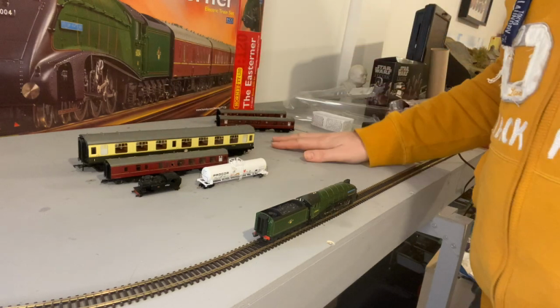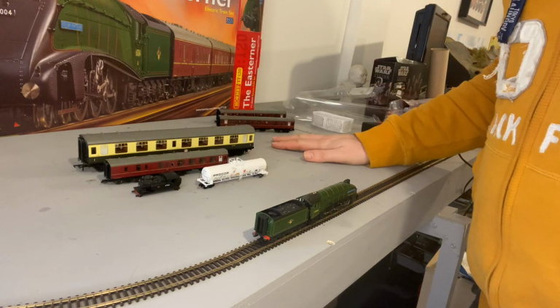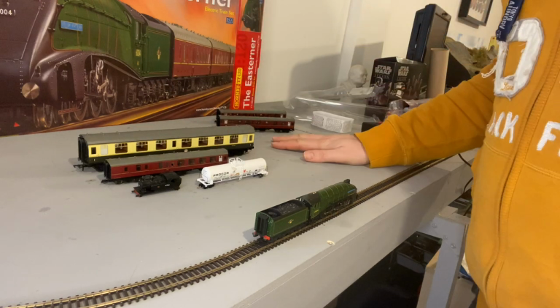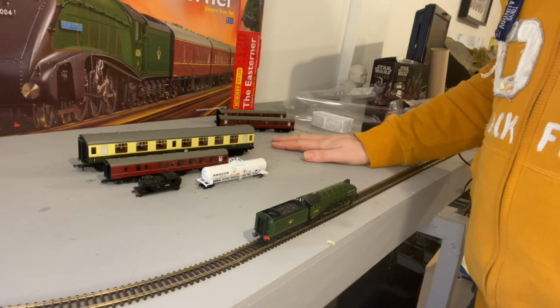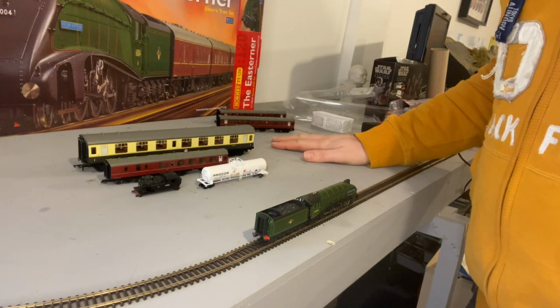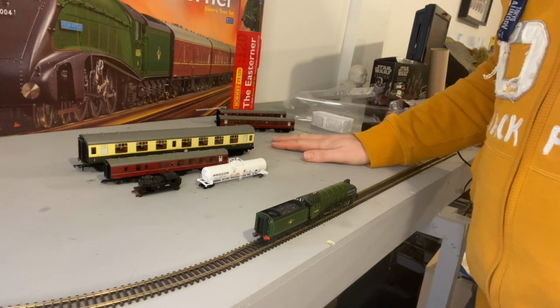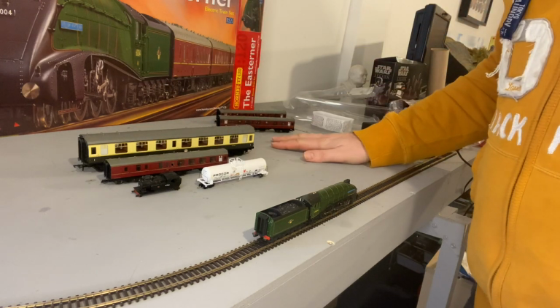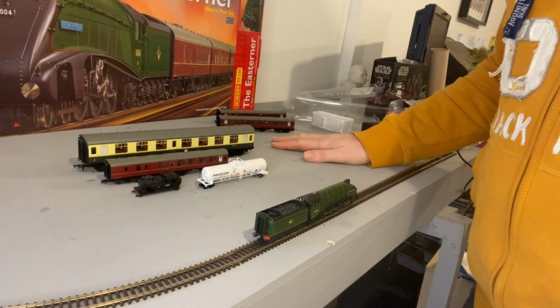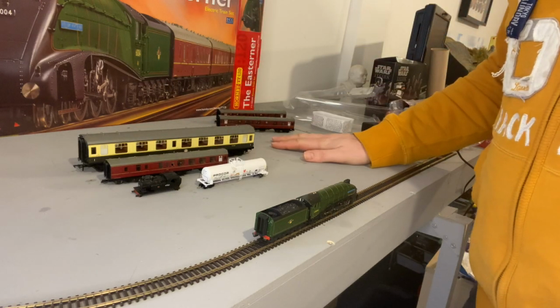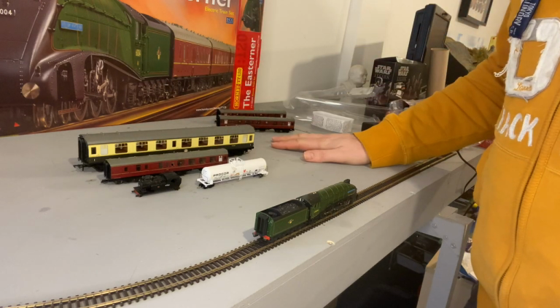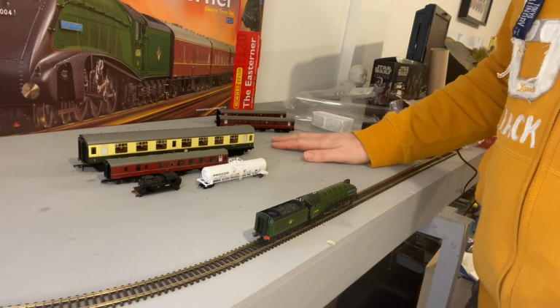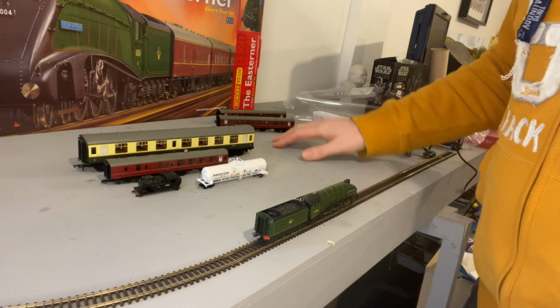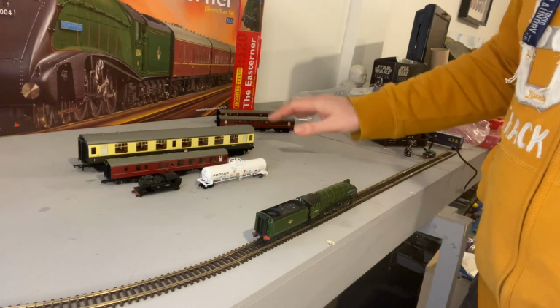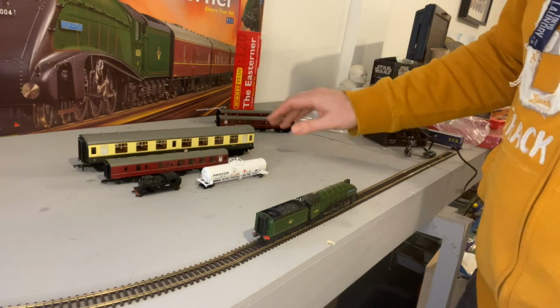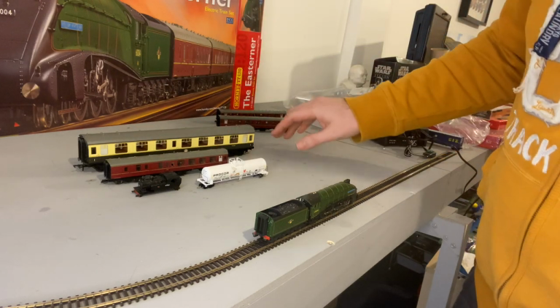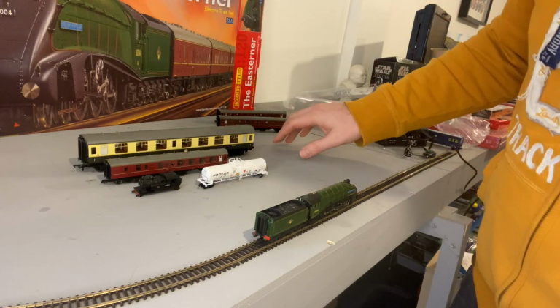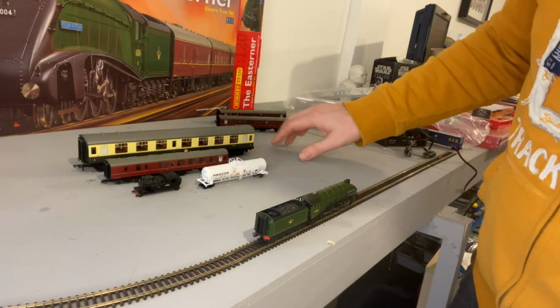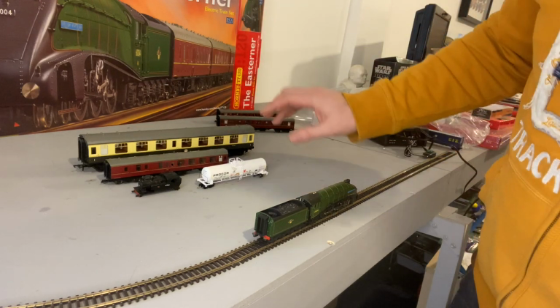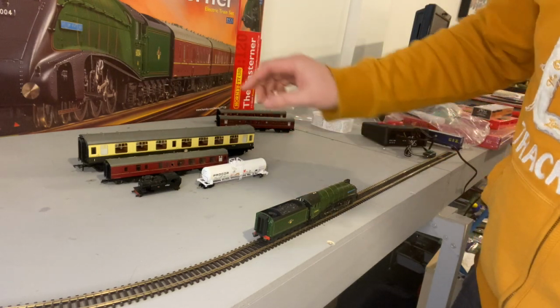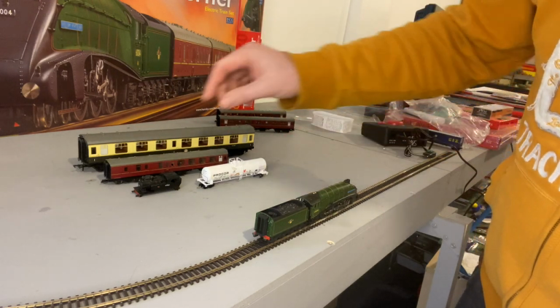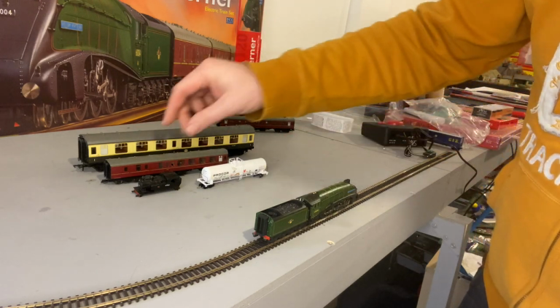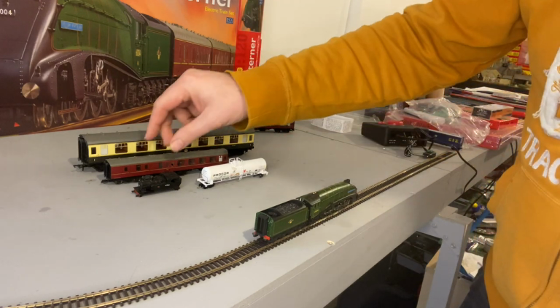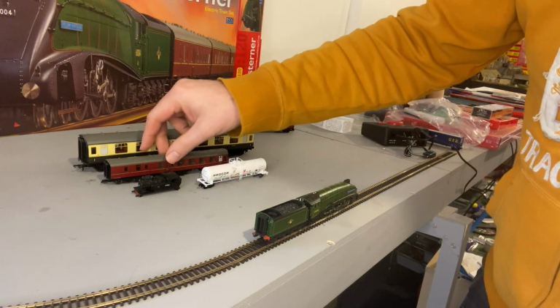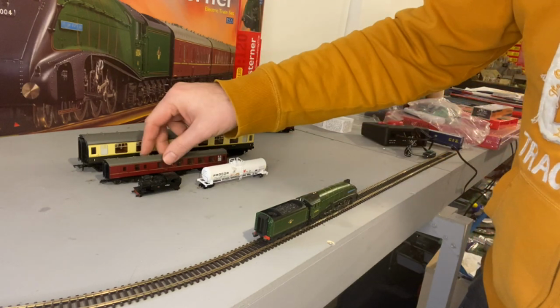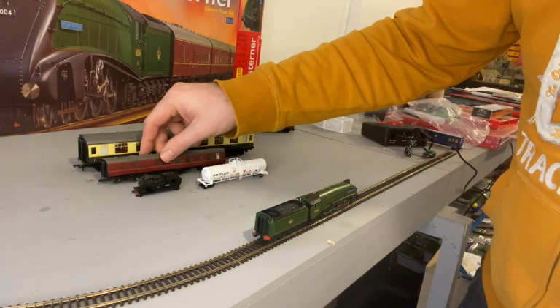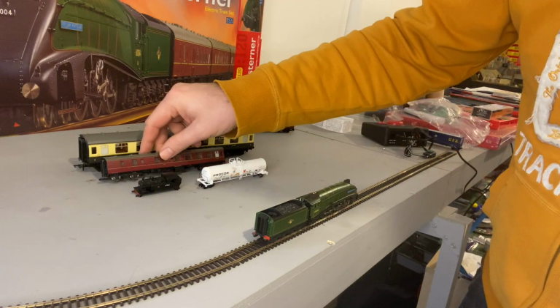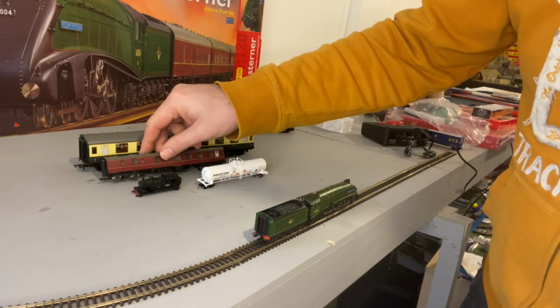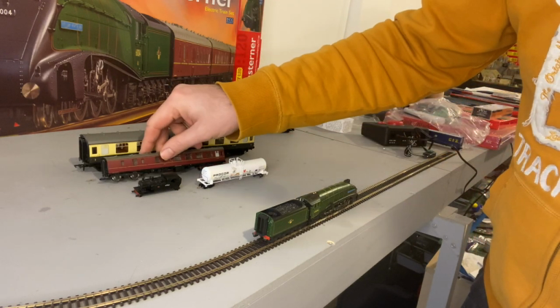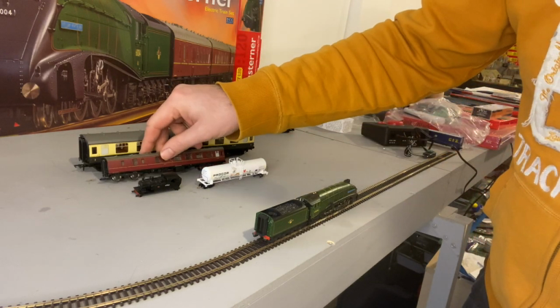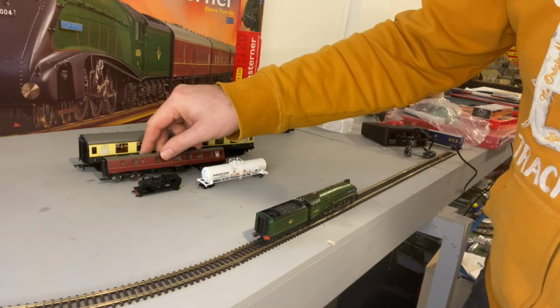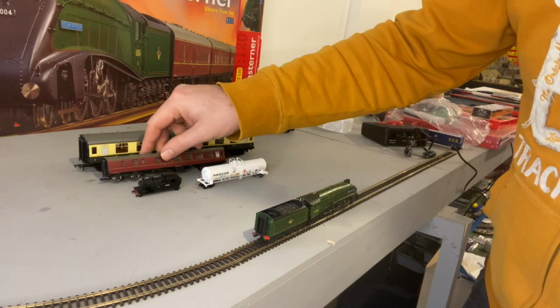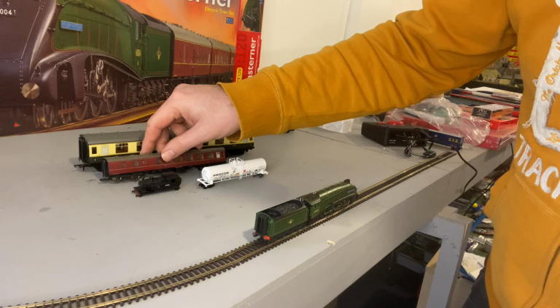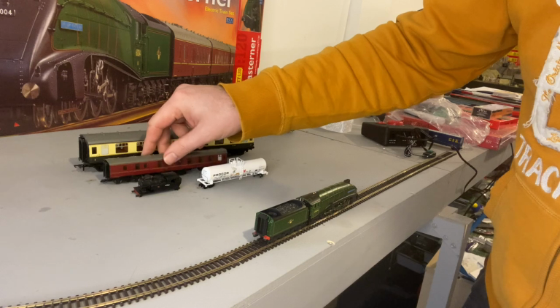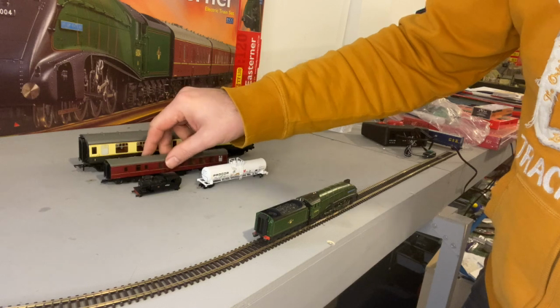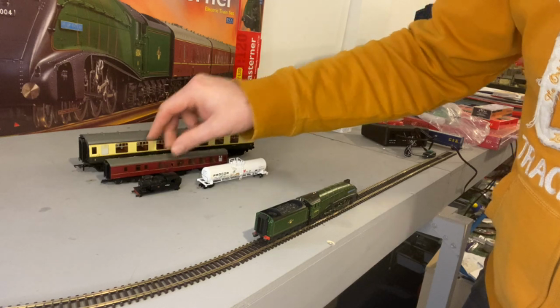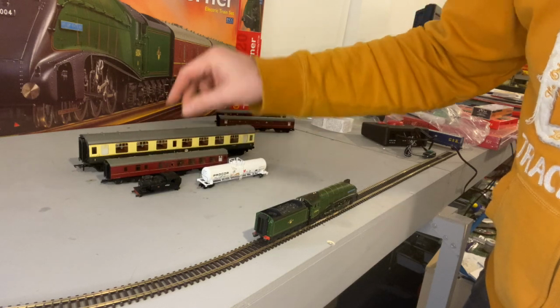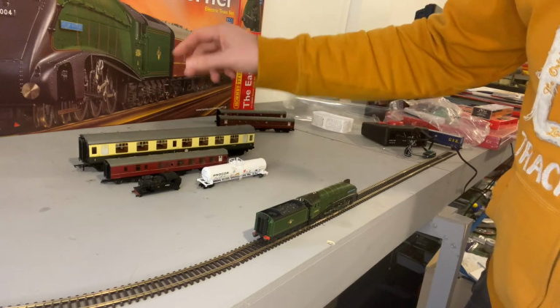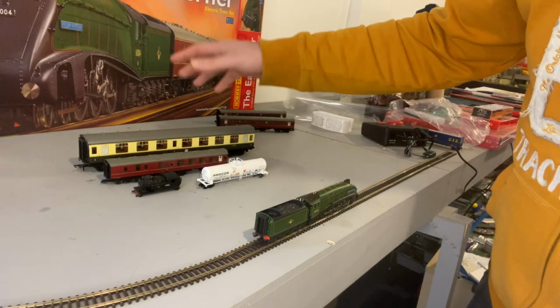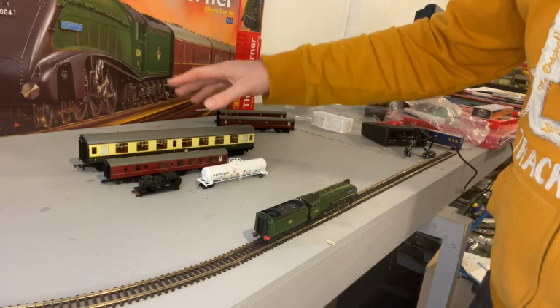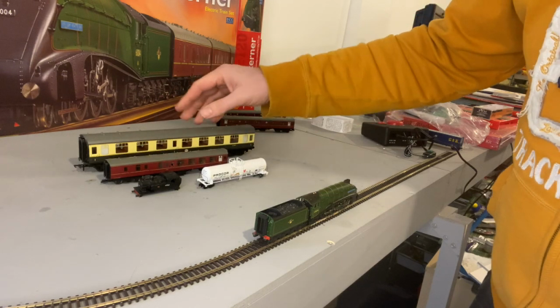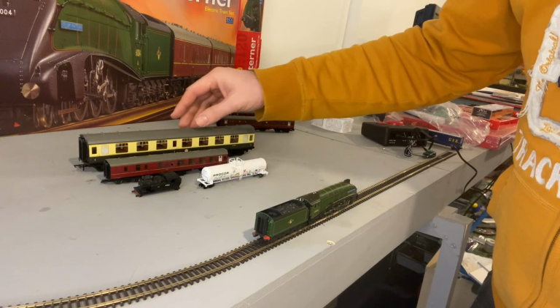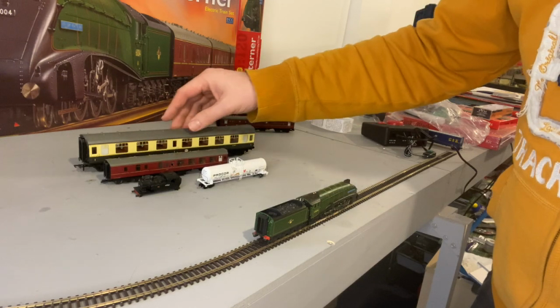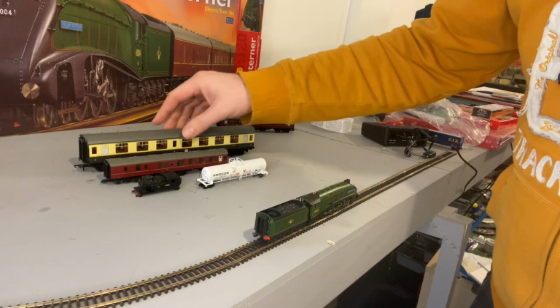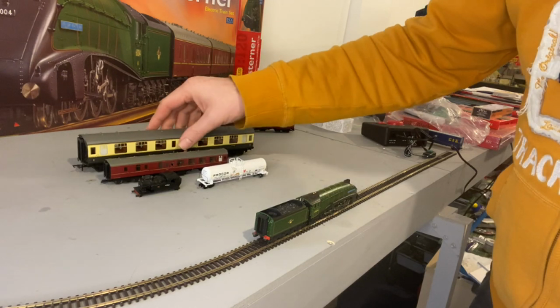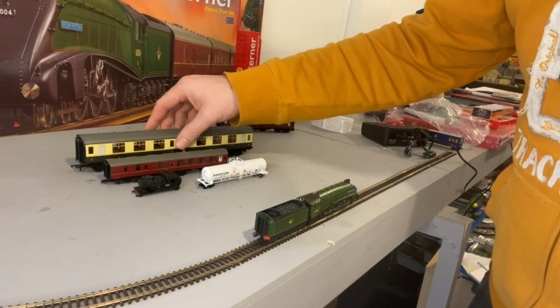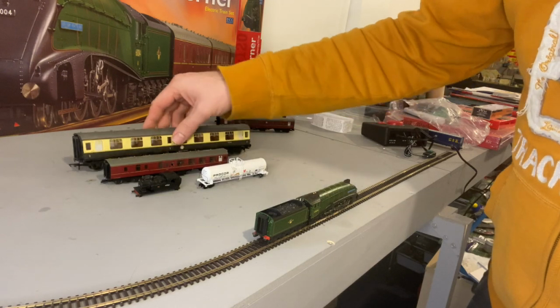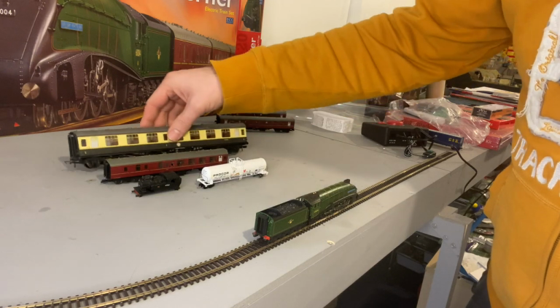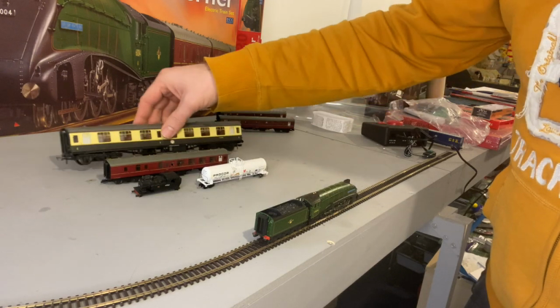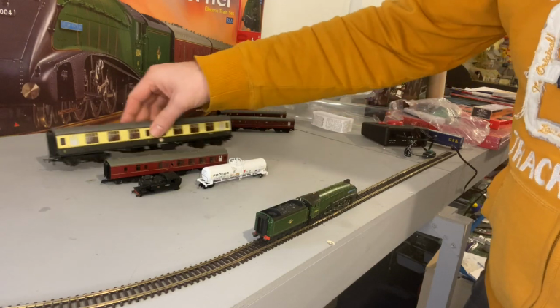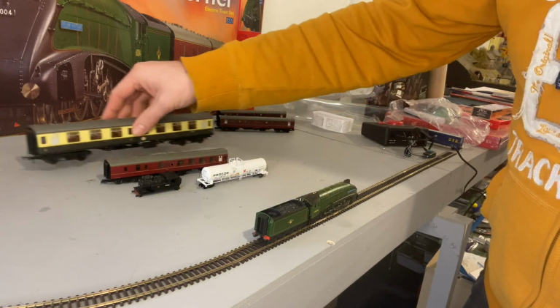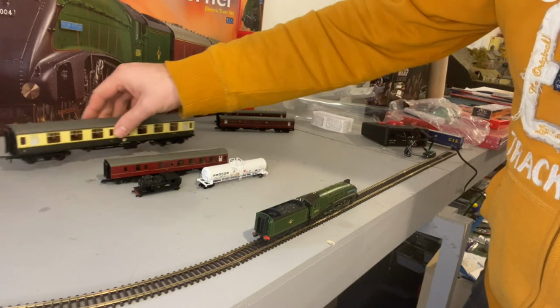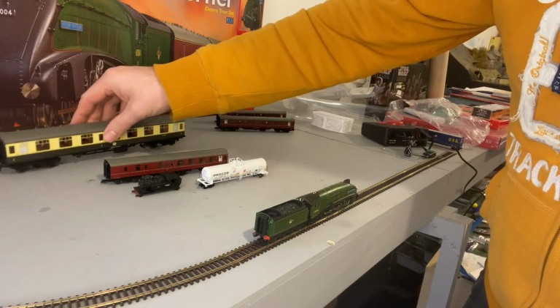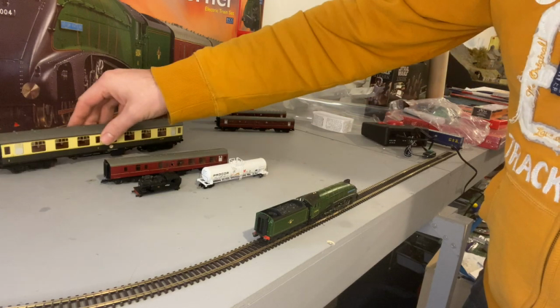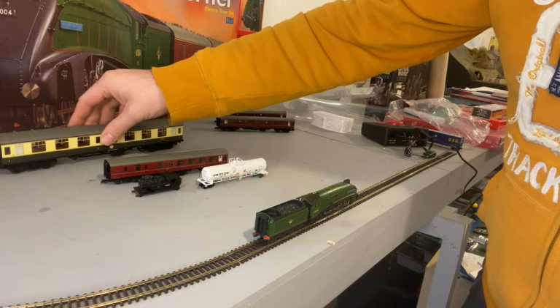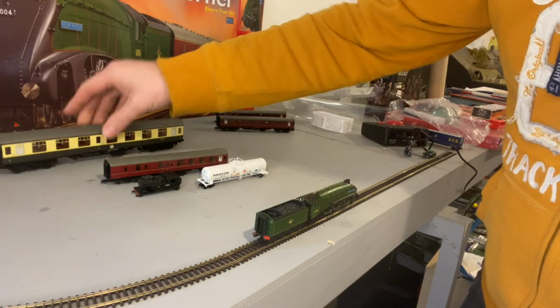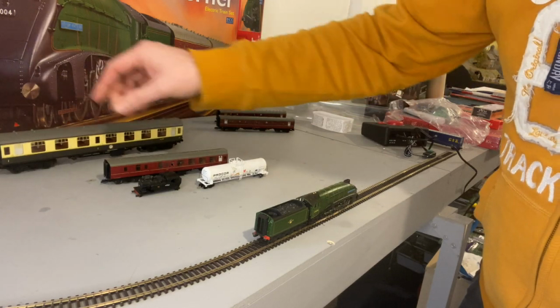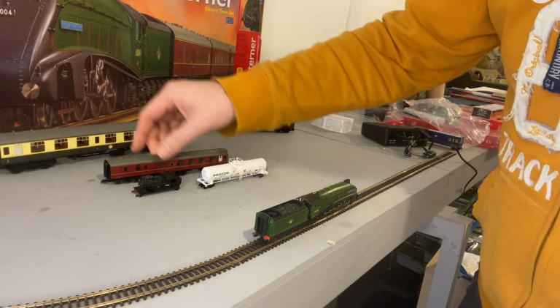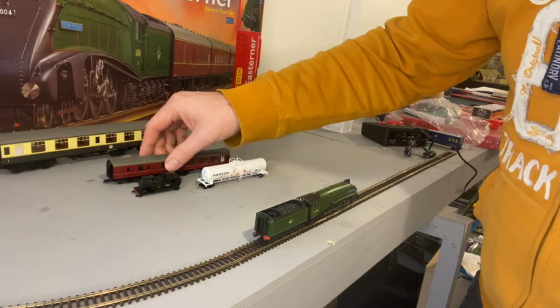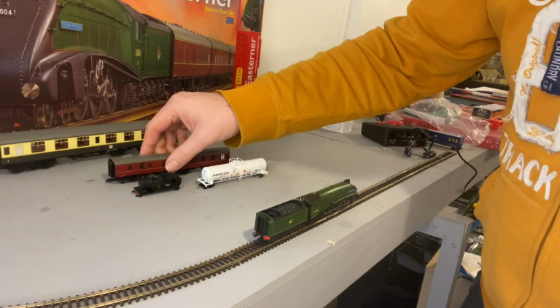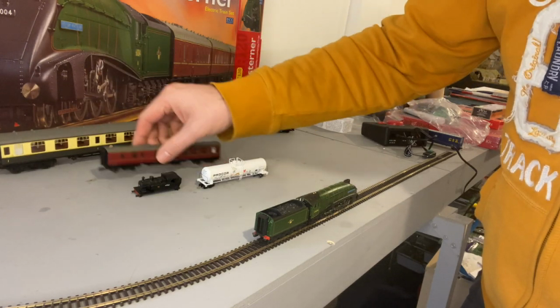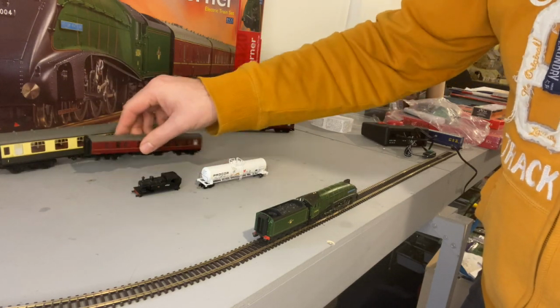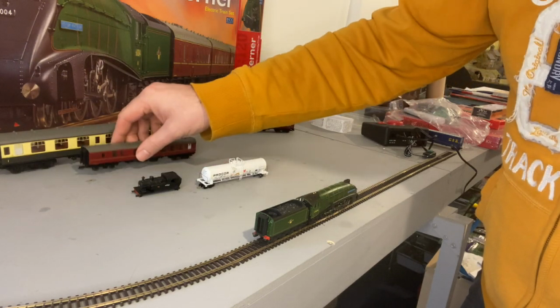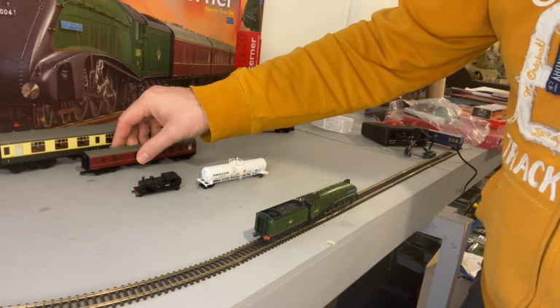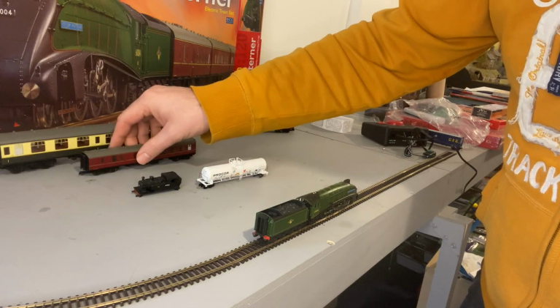So those are the coaches — wonderfully modelled and absolutely great. They look really nice.